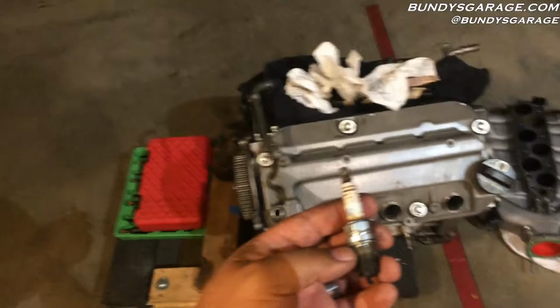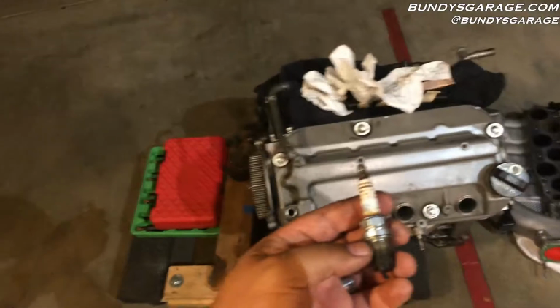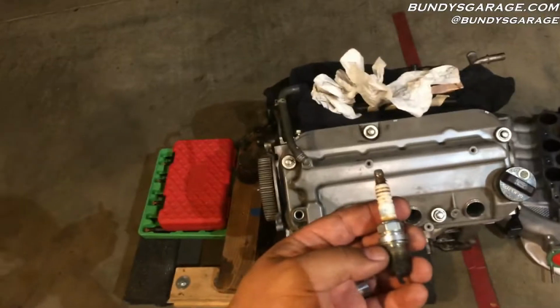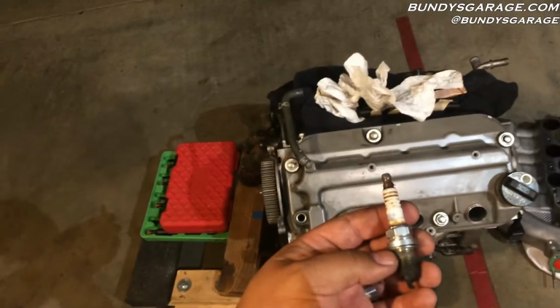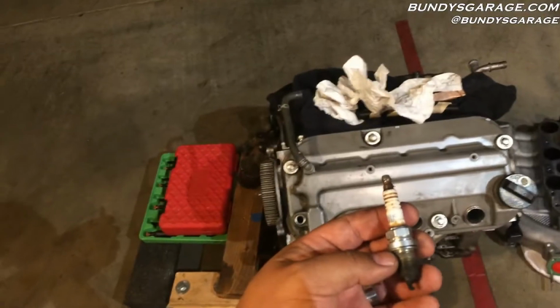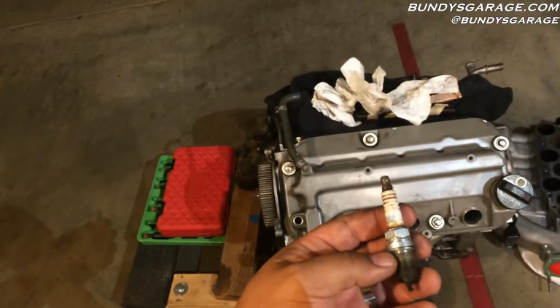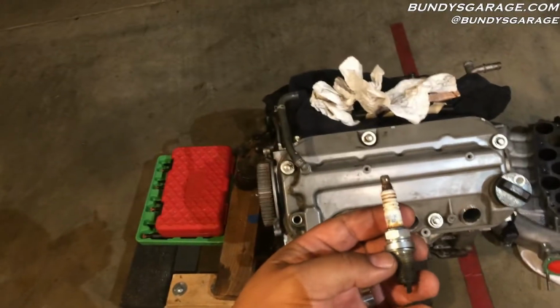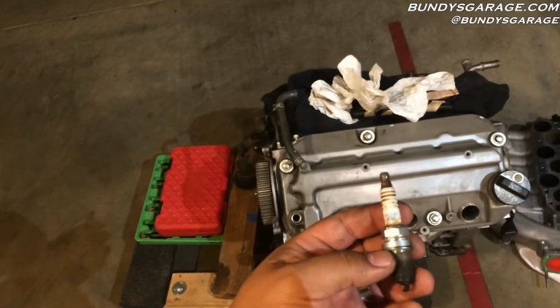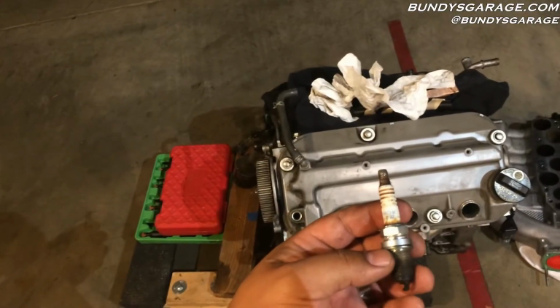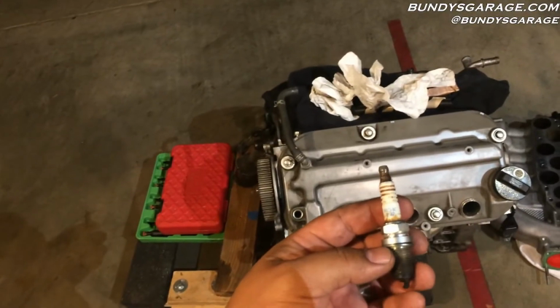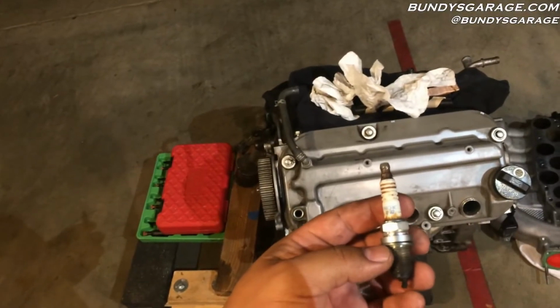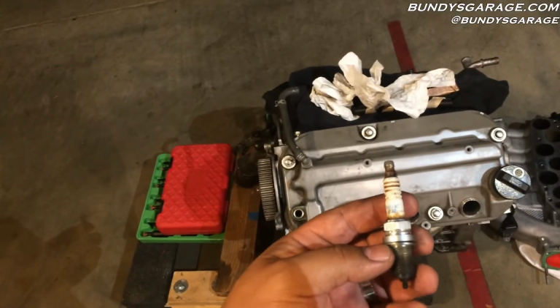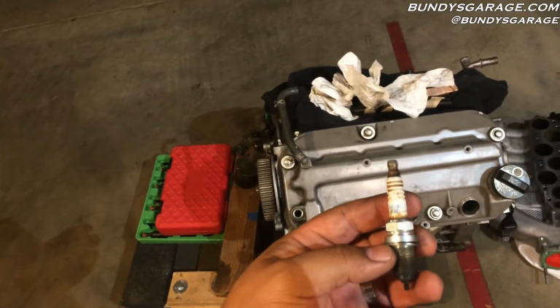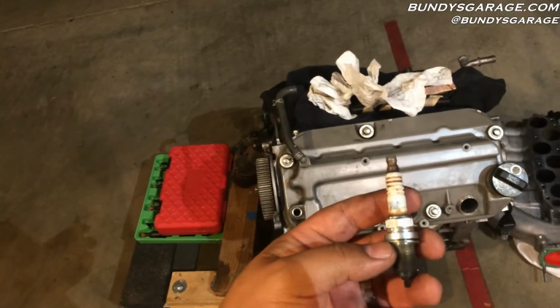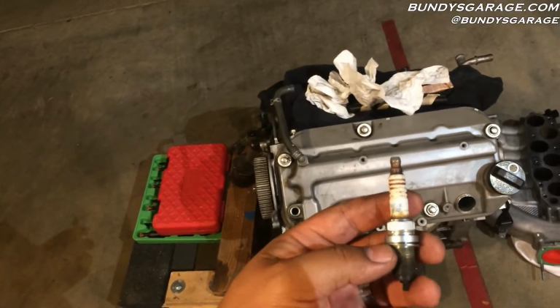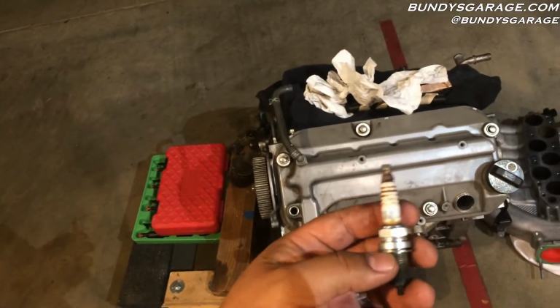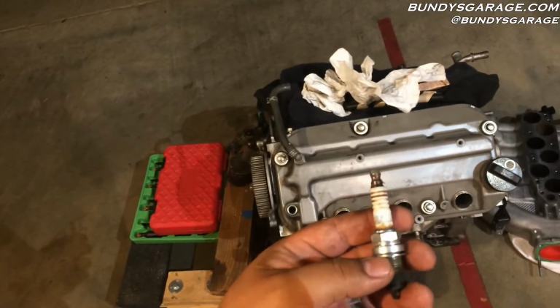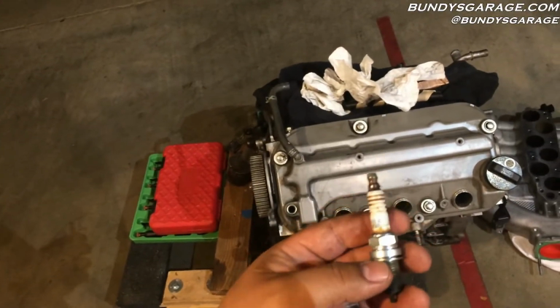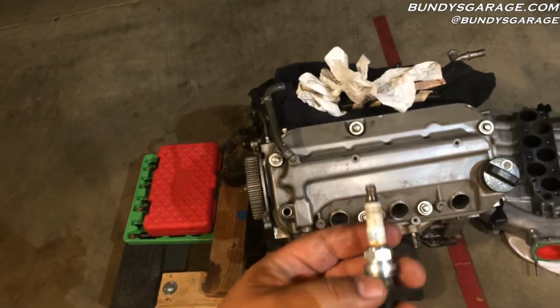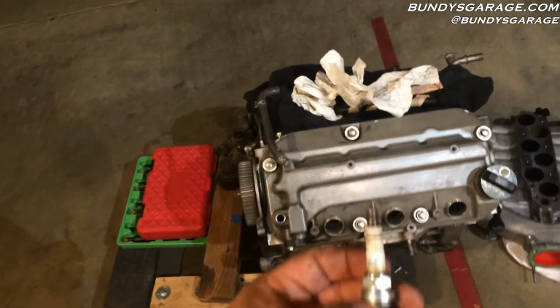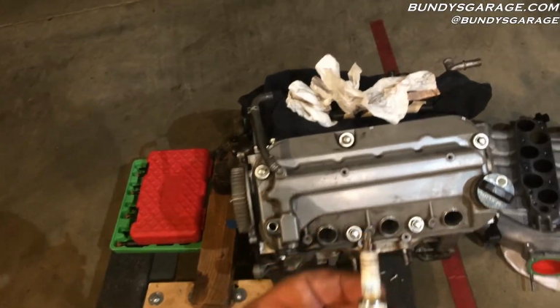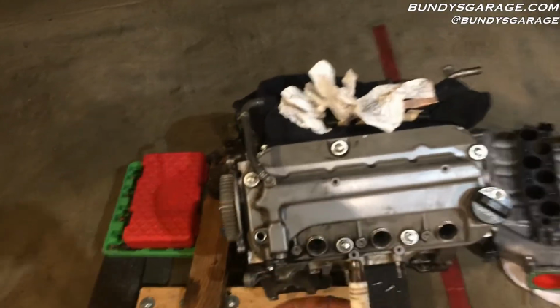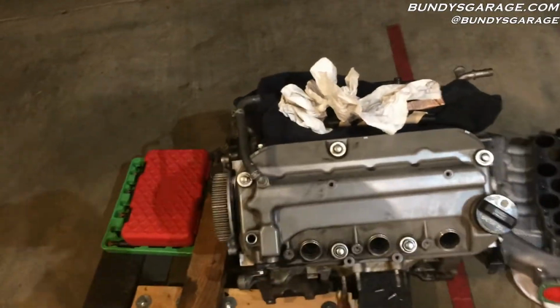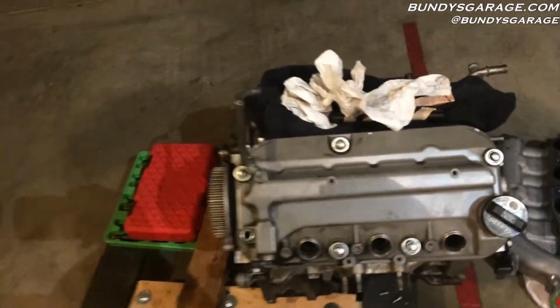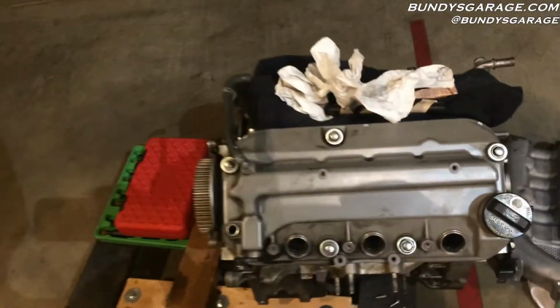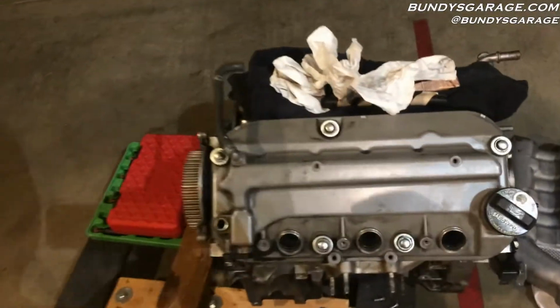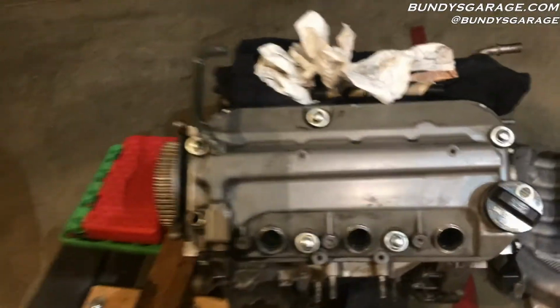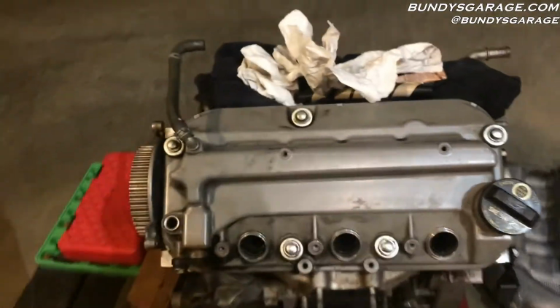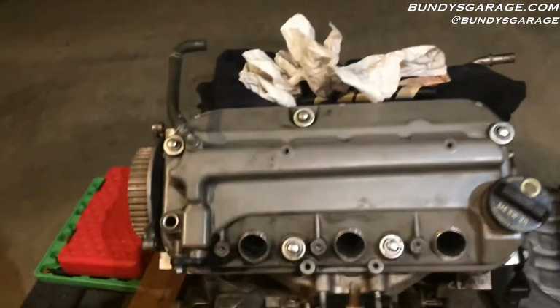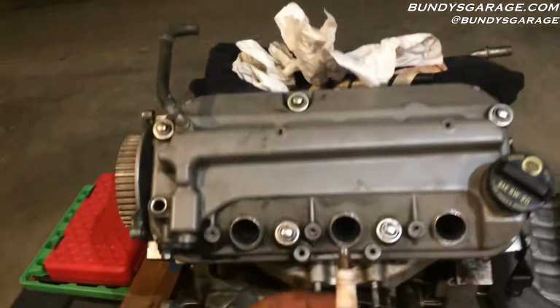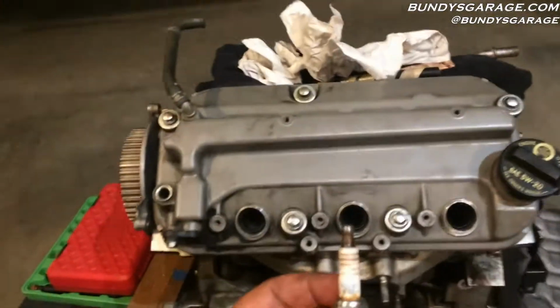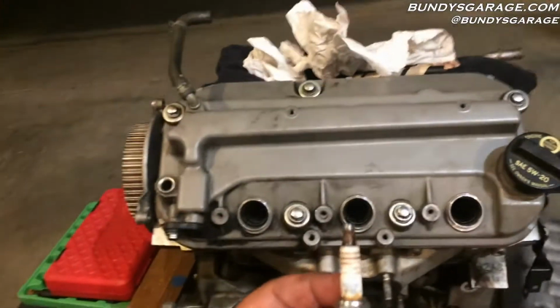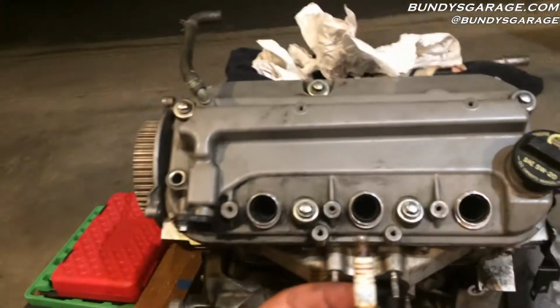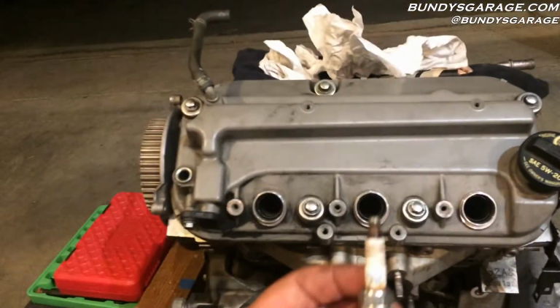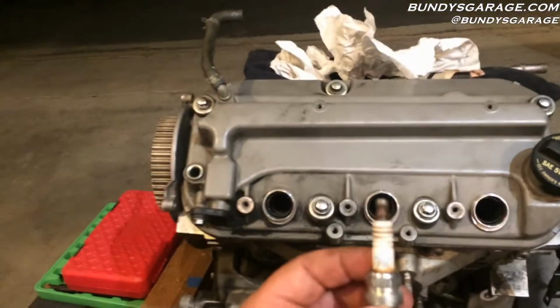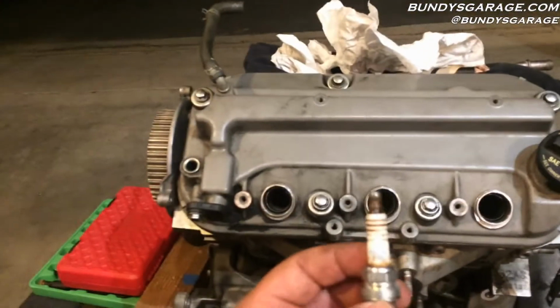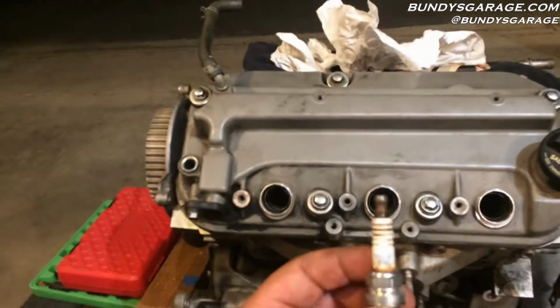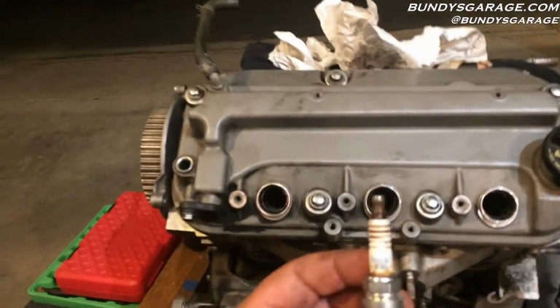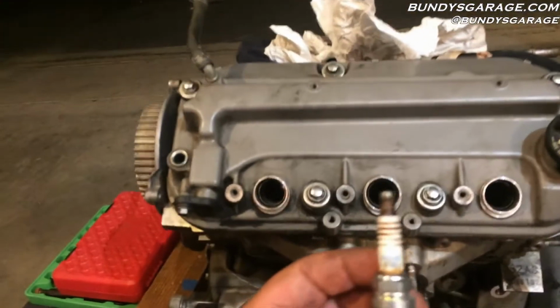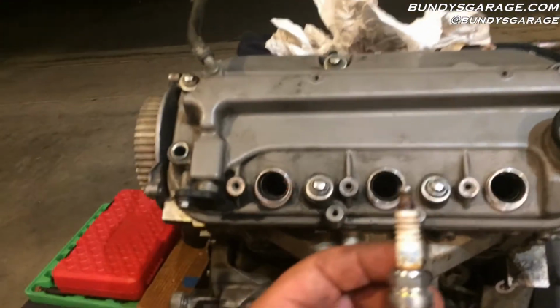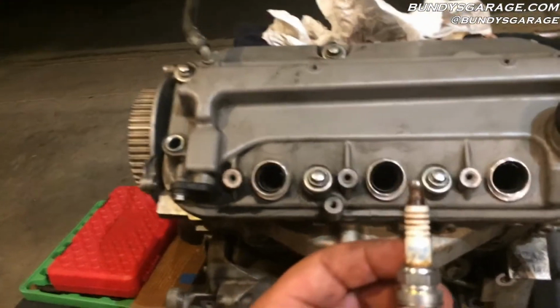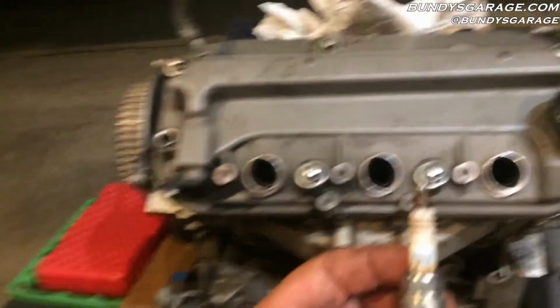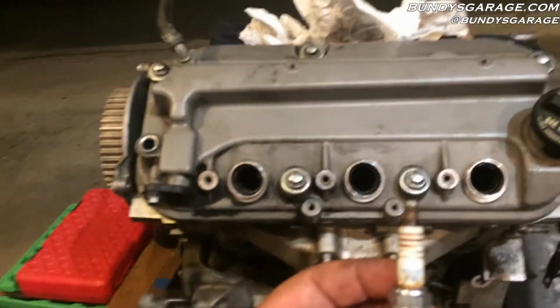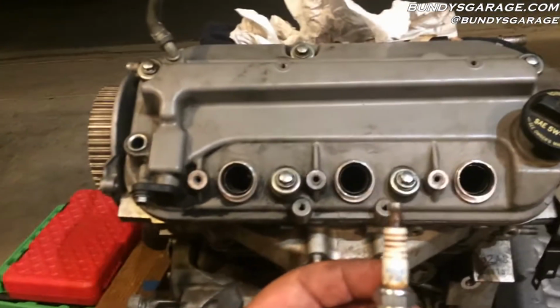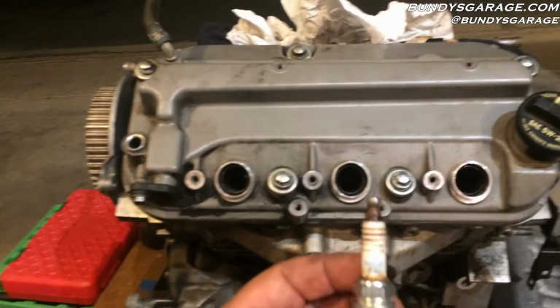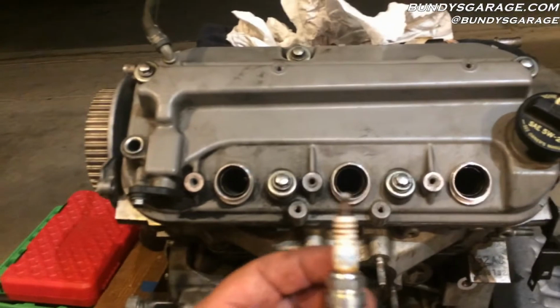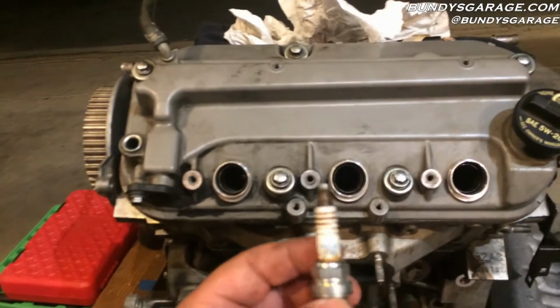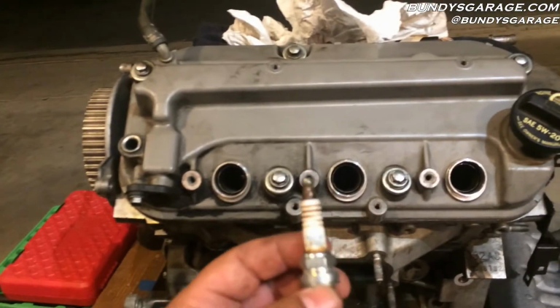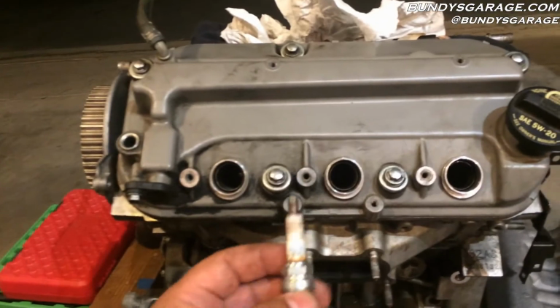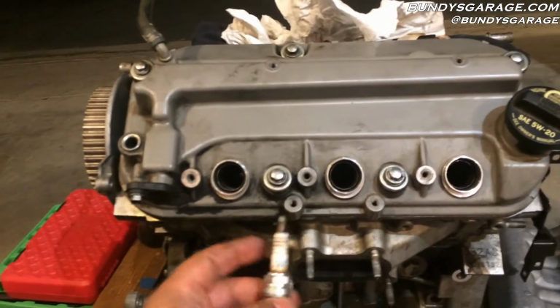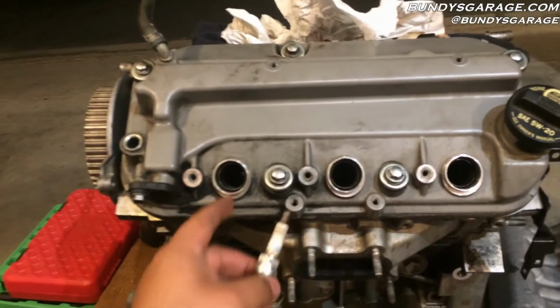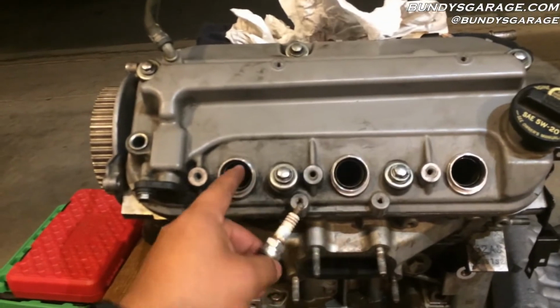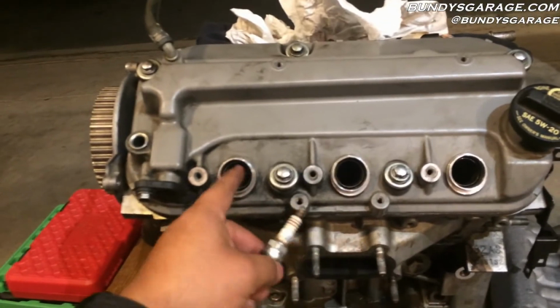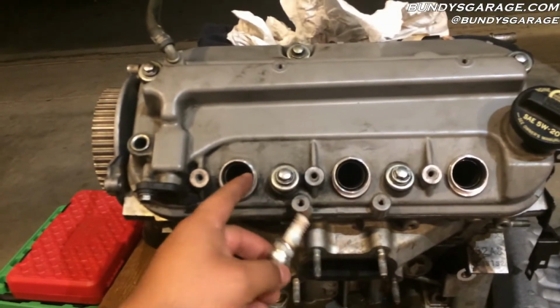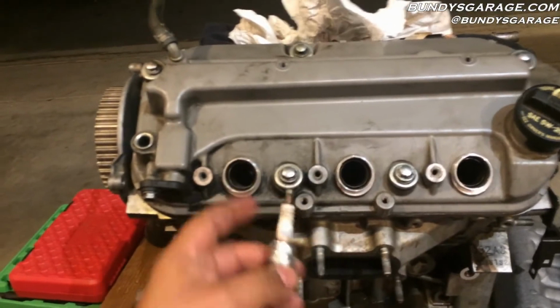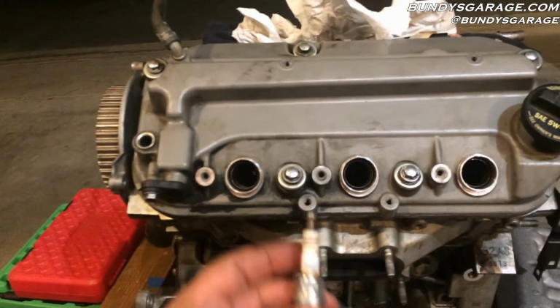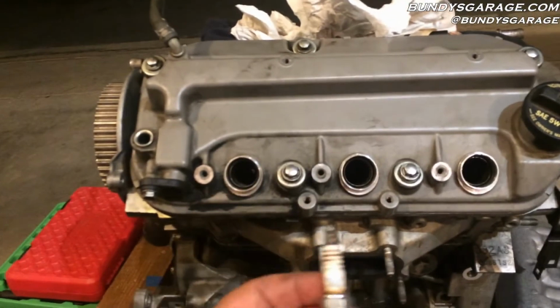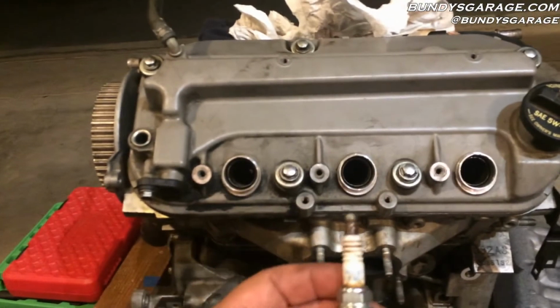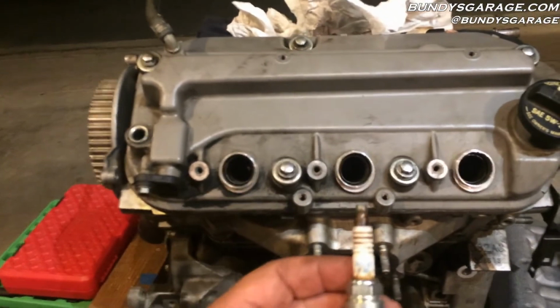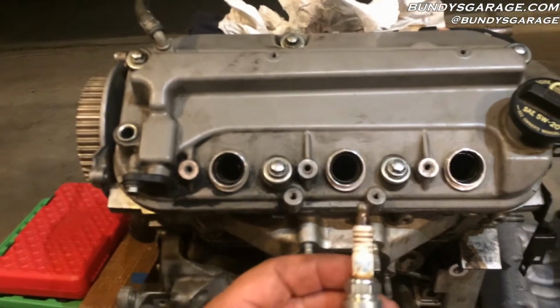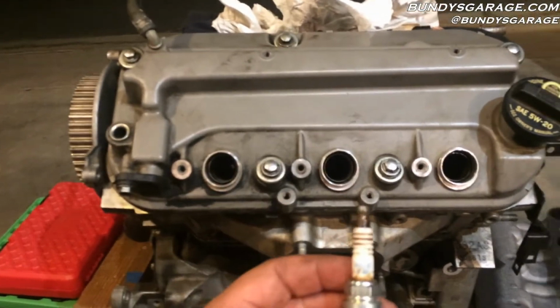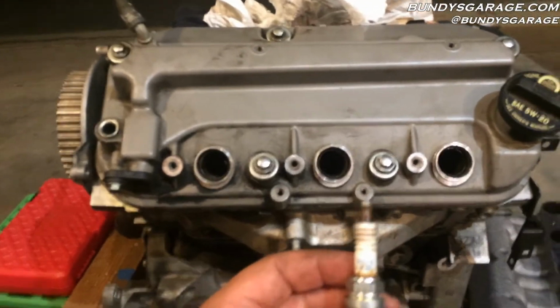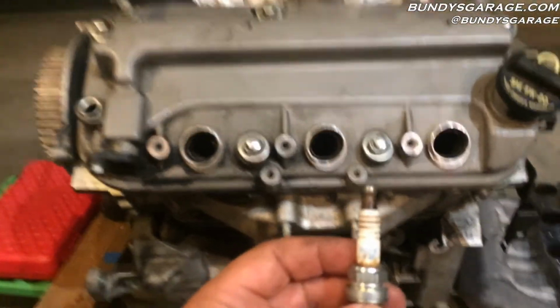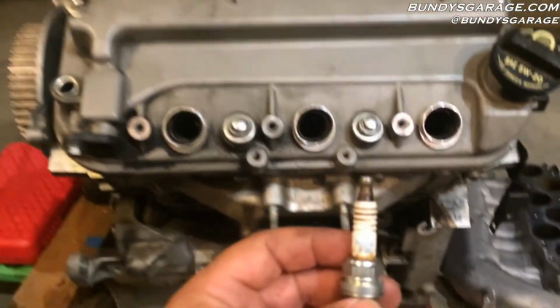Alright, installing the spark plugs on this Honda J-Series V6 now. Just did the valve covers, made sure all the oil tube seals were correct.